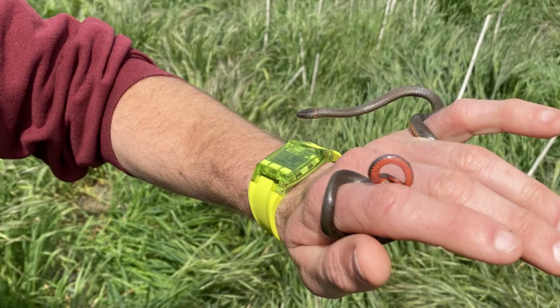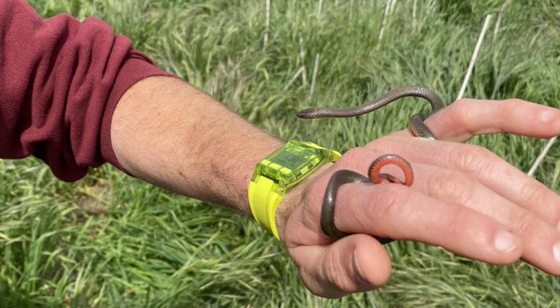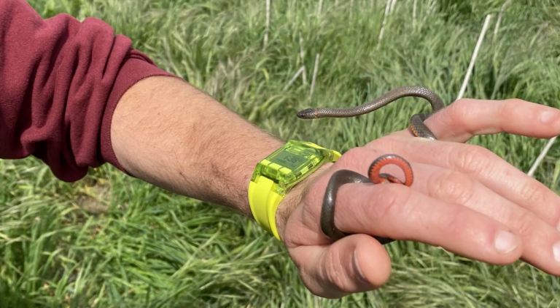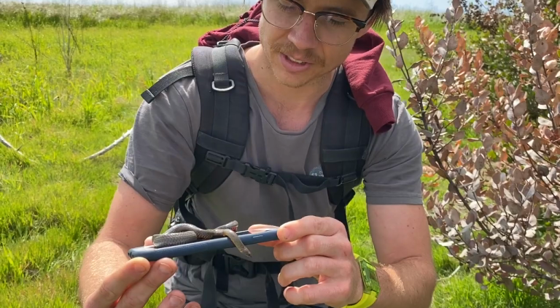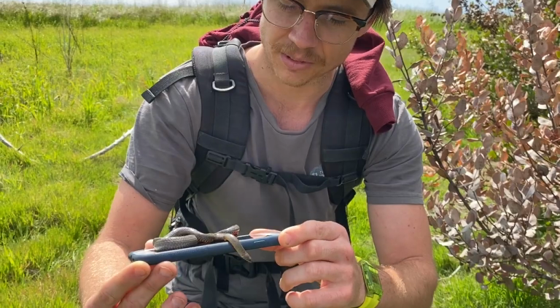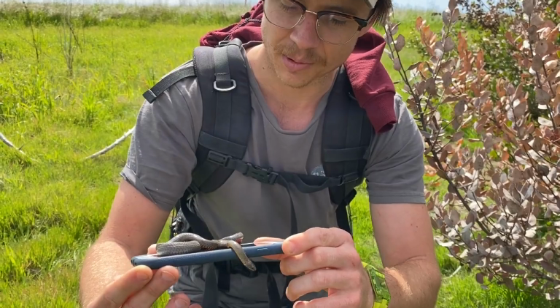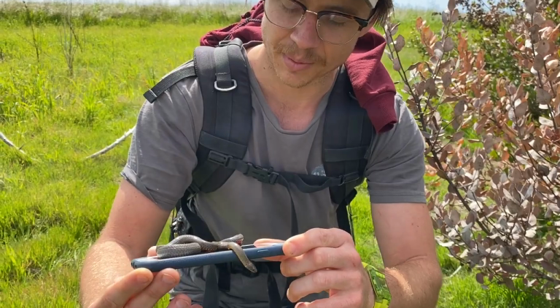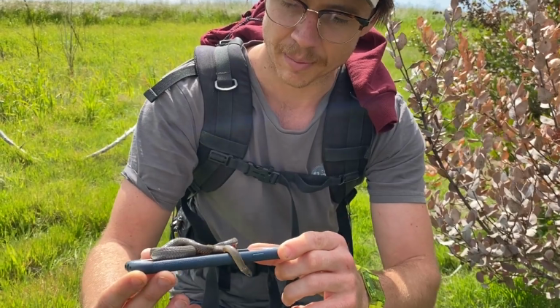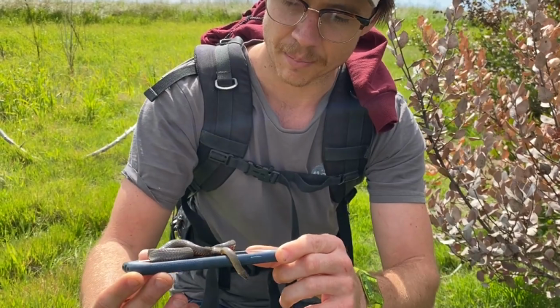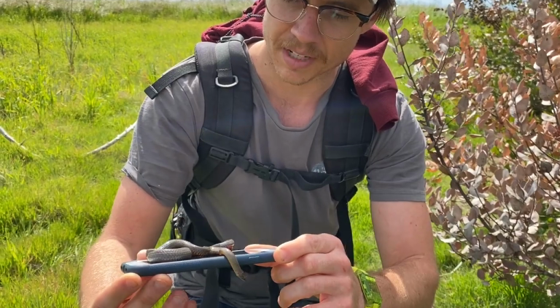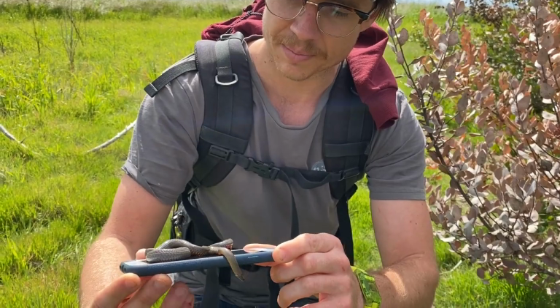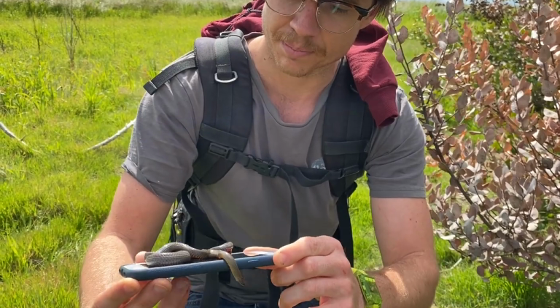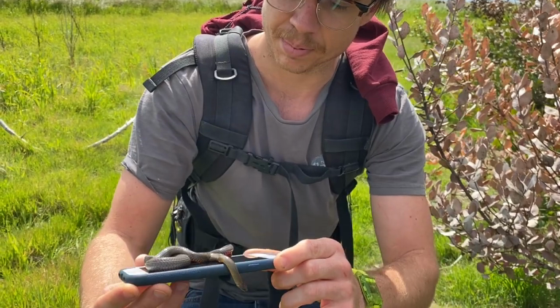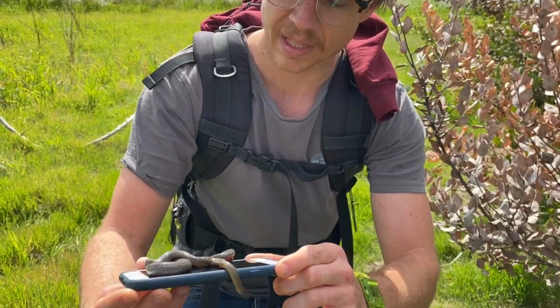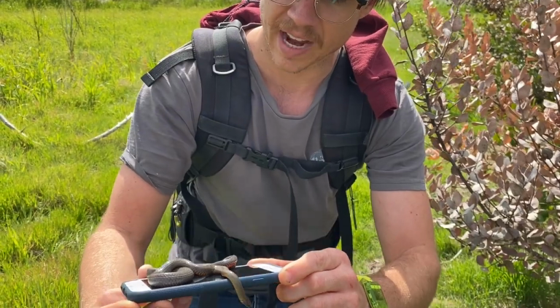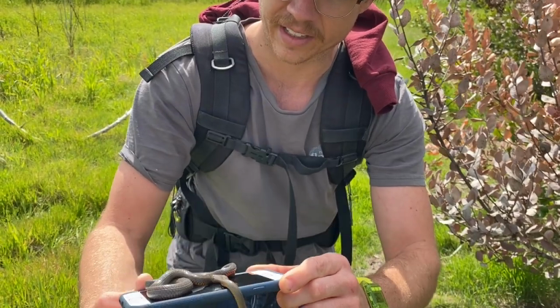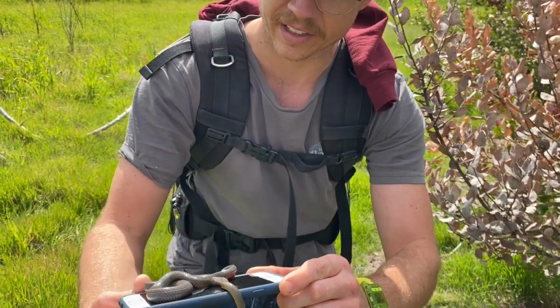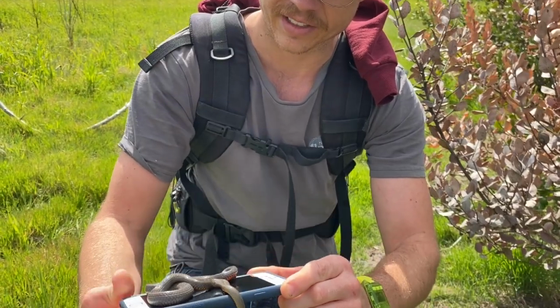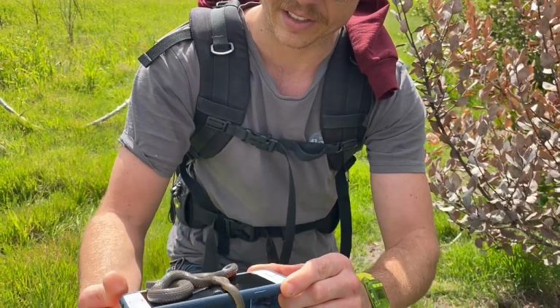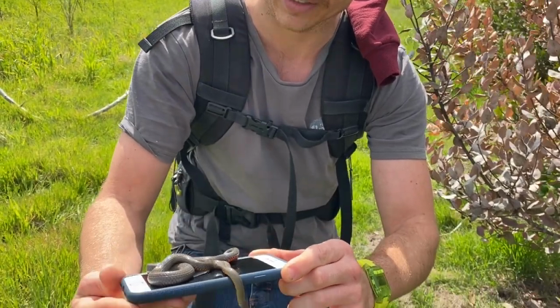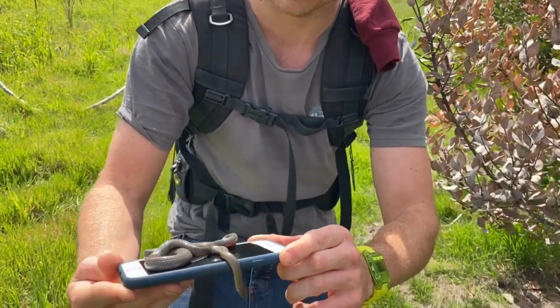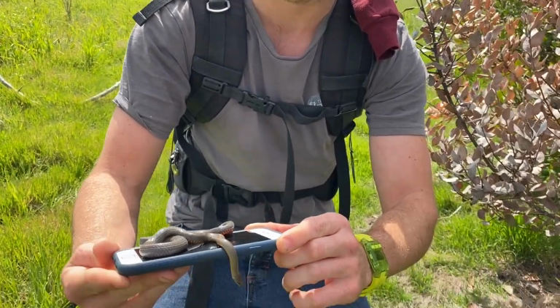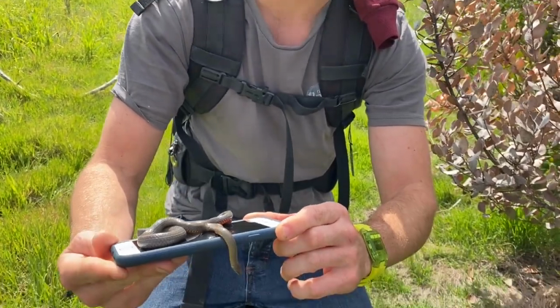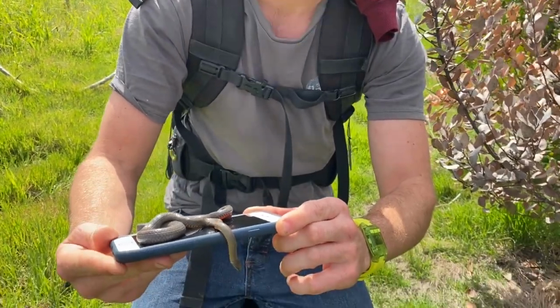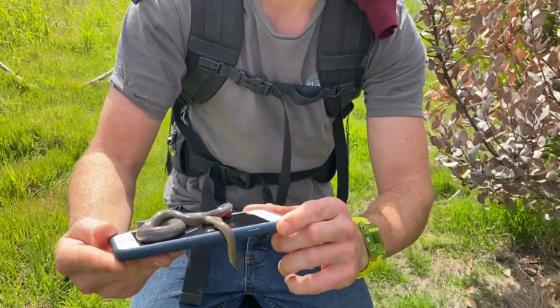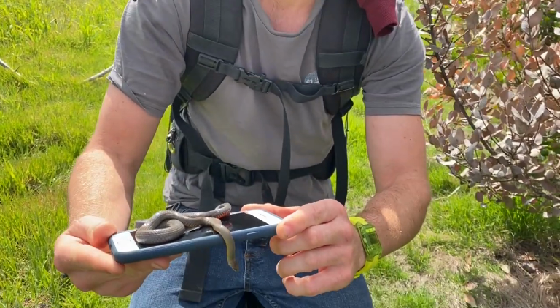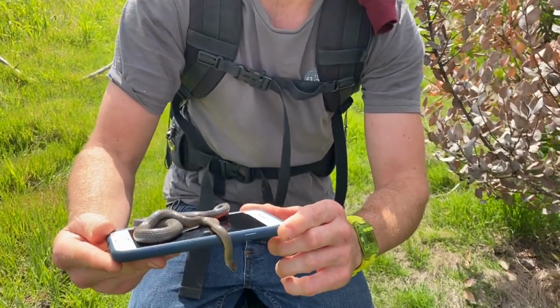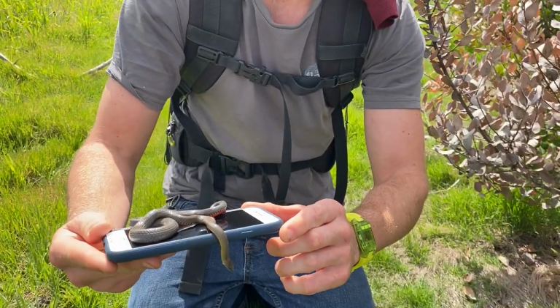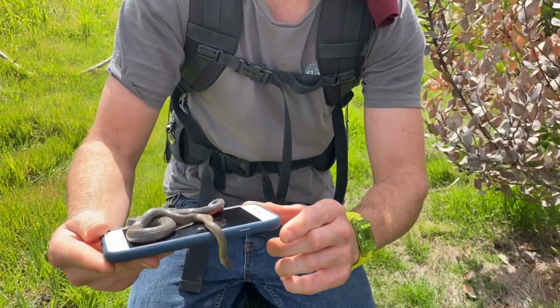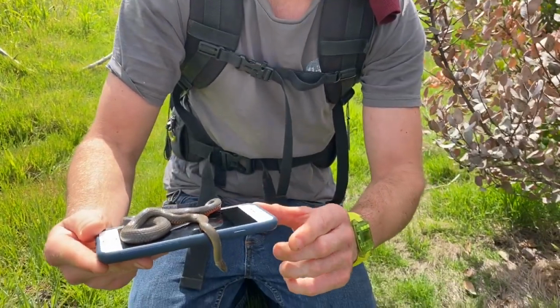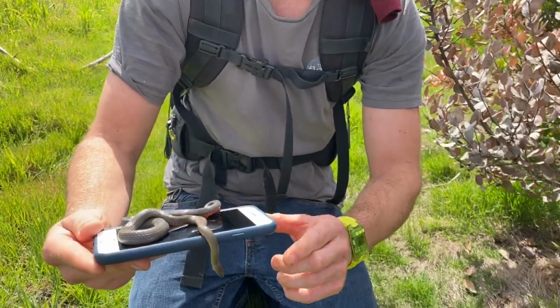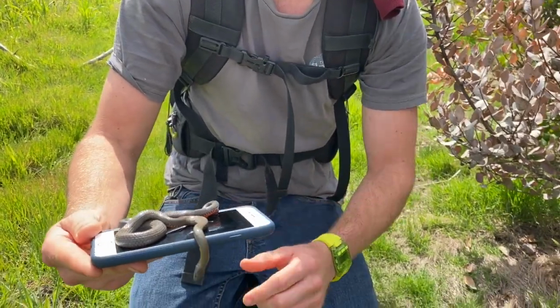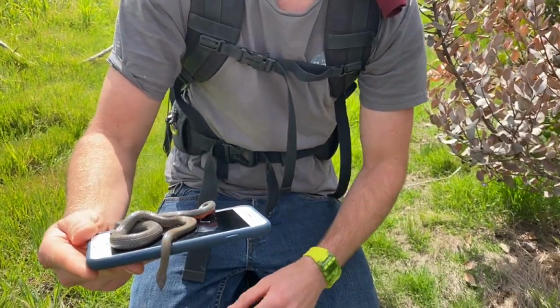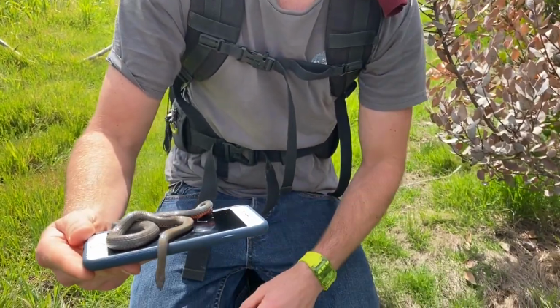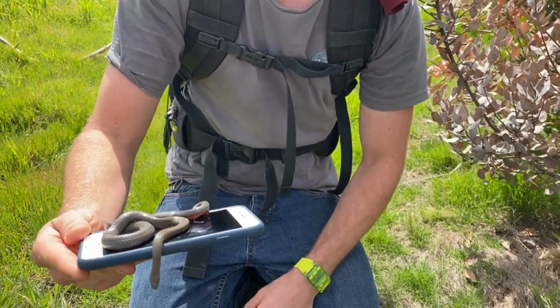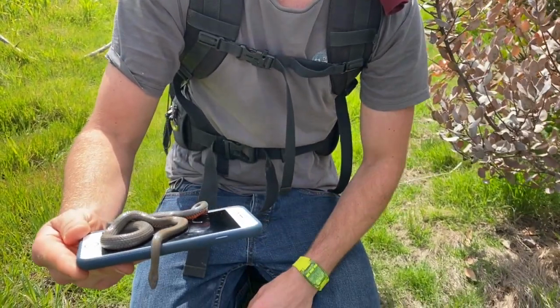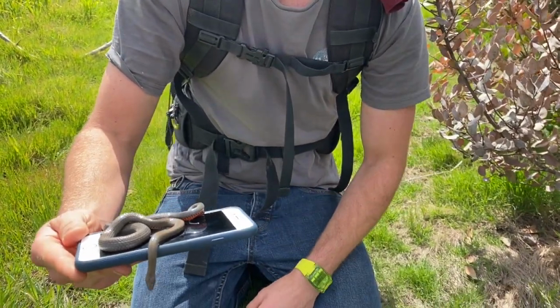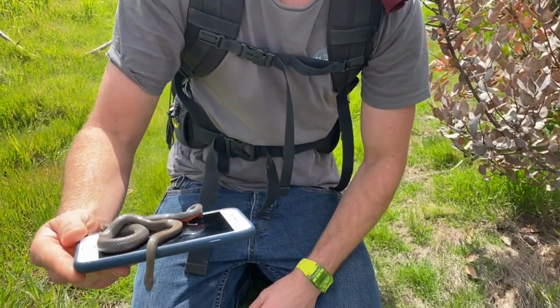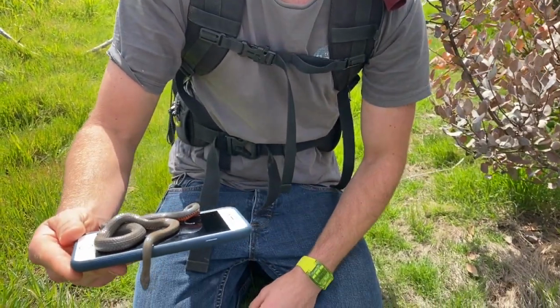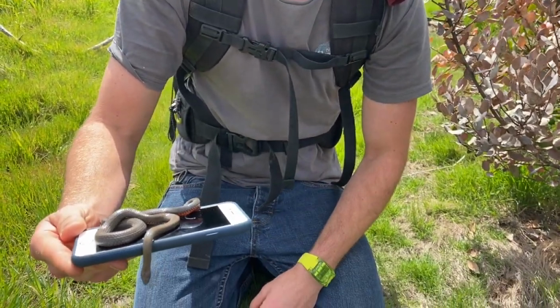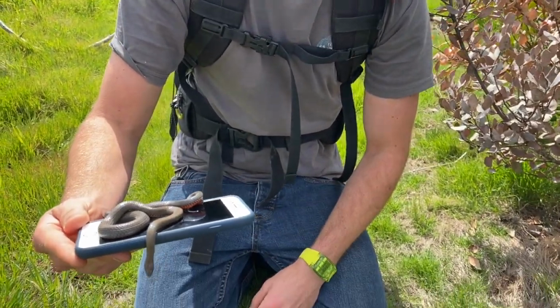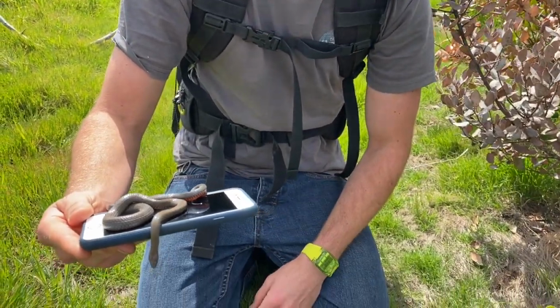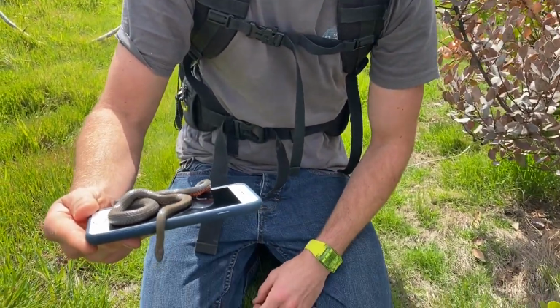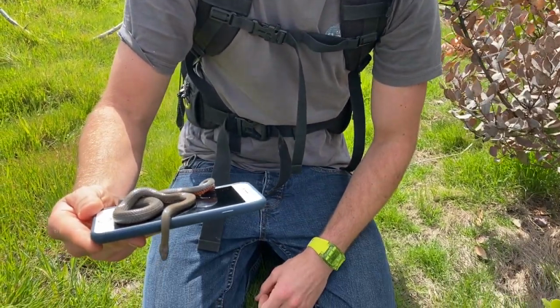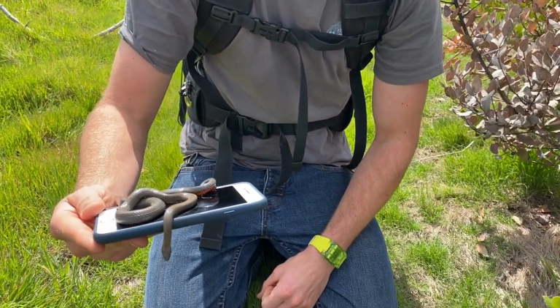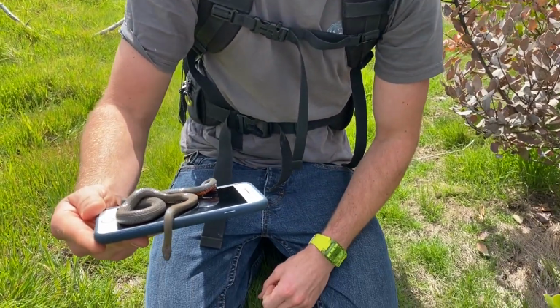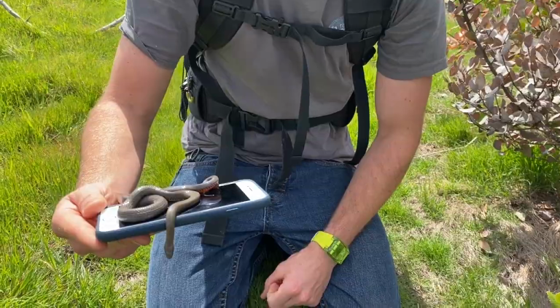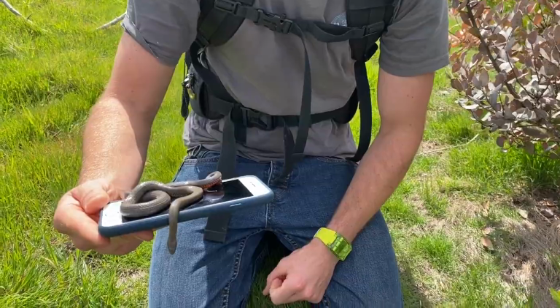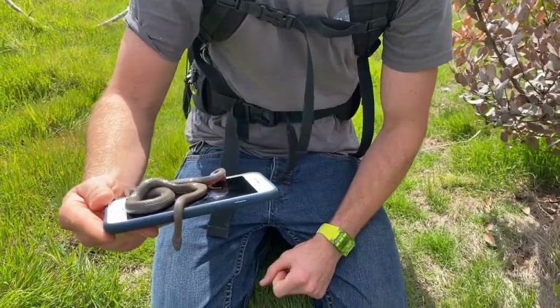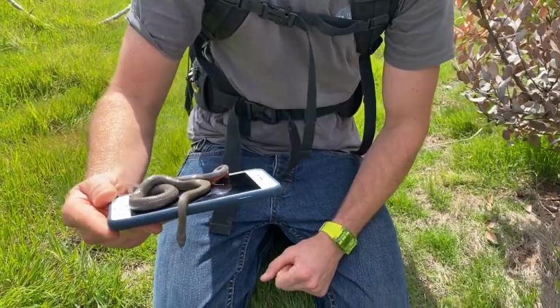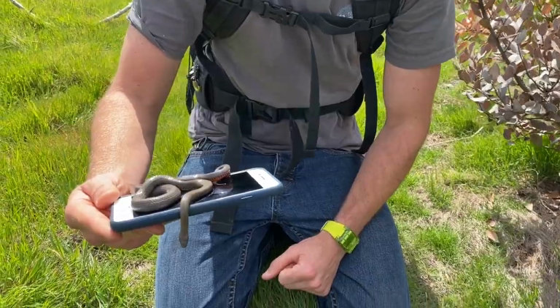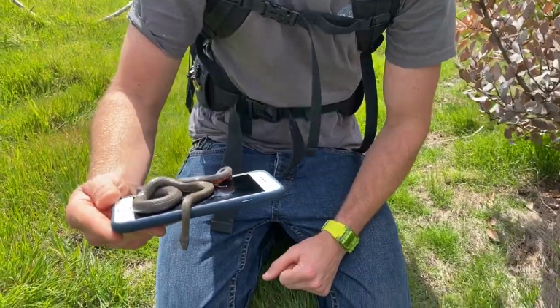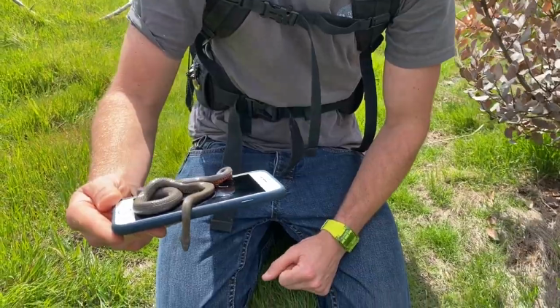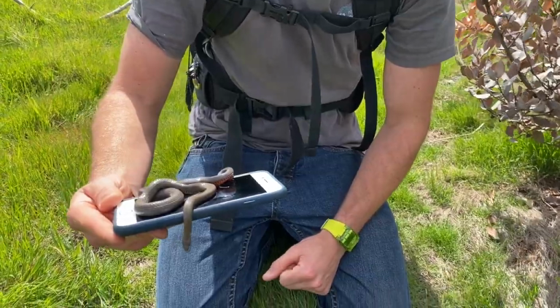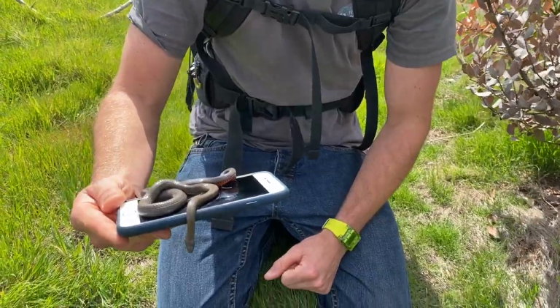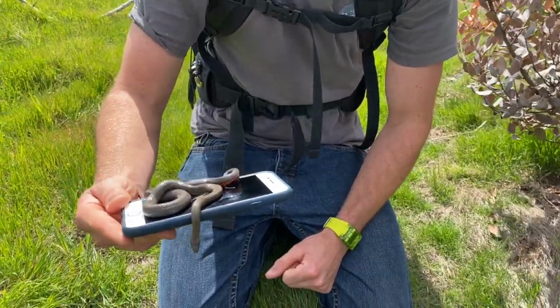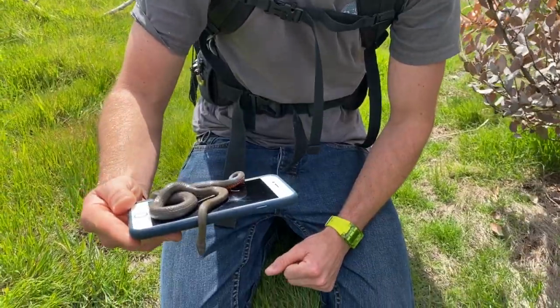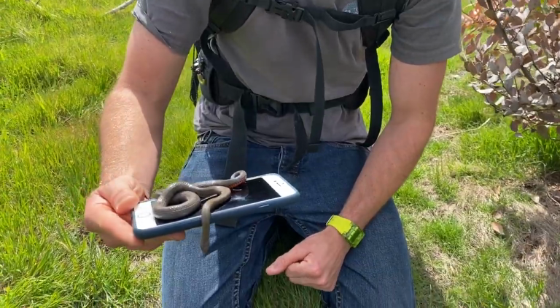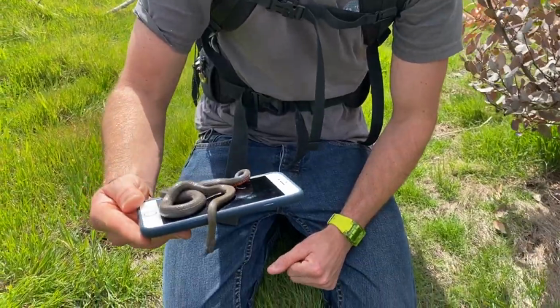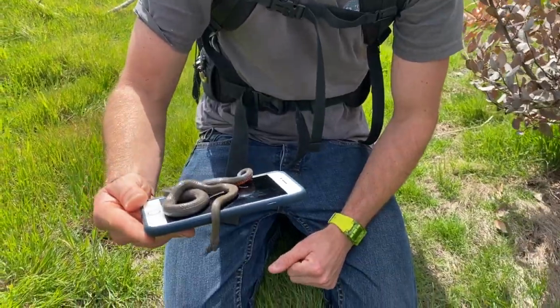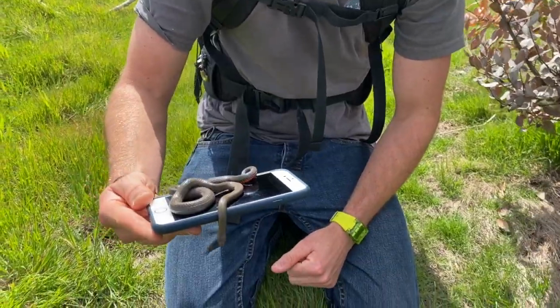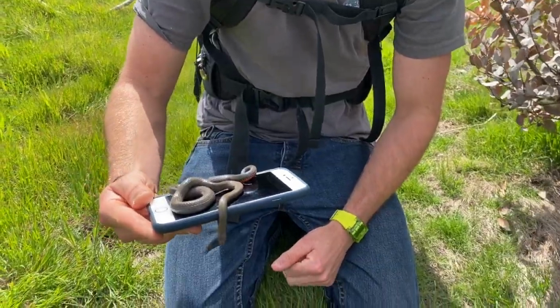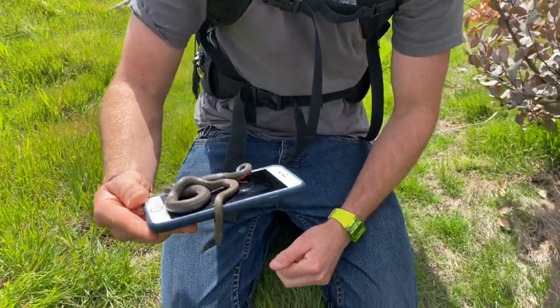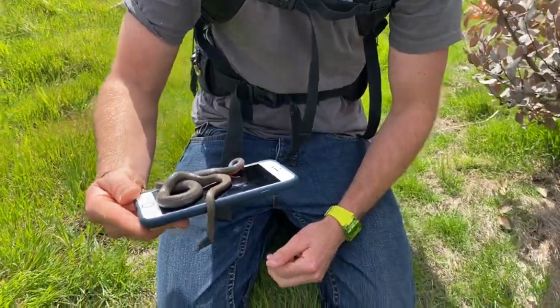They're normally much blacker too, much more dark, but this guy is seriously twice the size of any other ring I've seen.